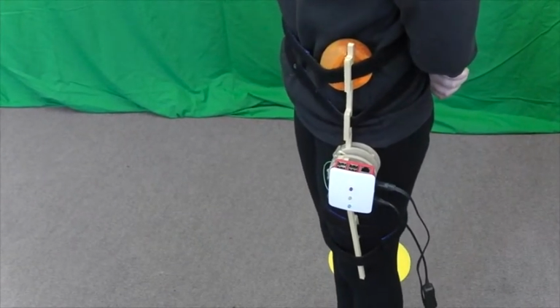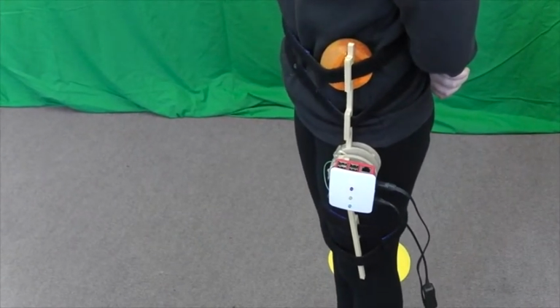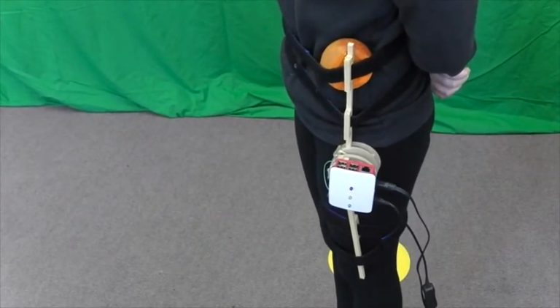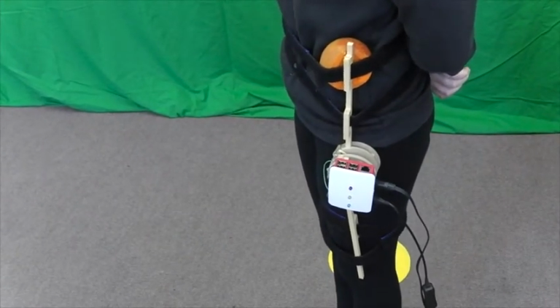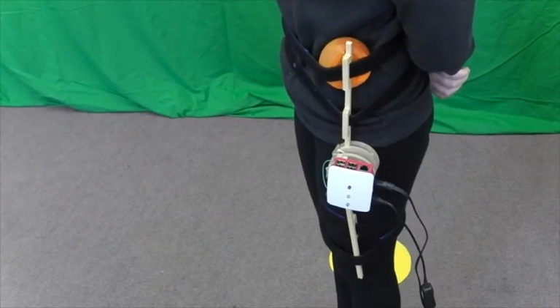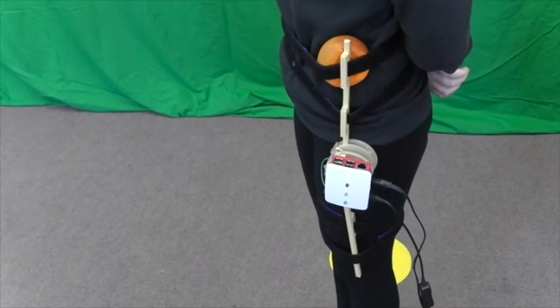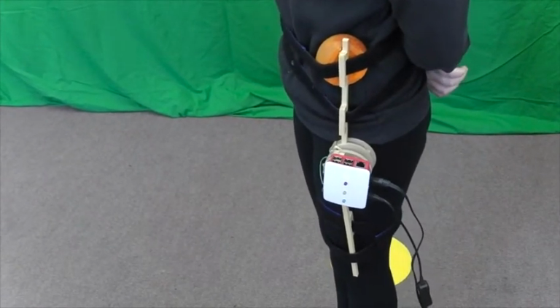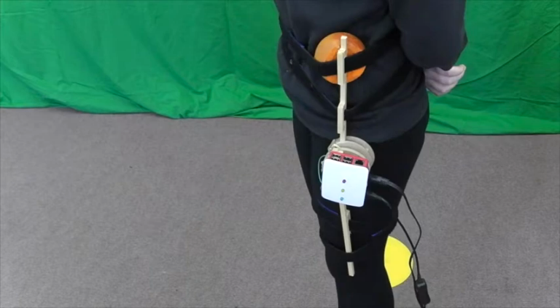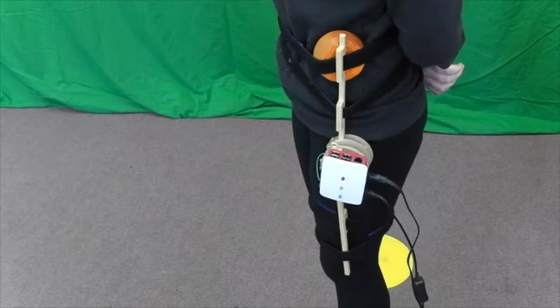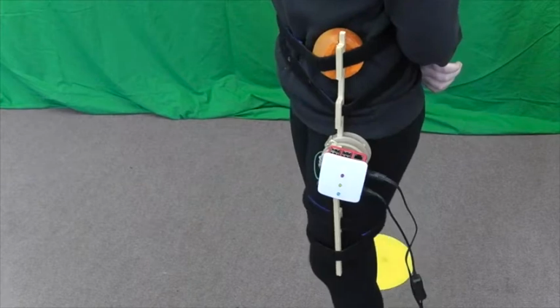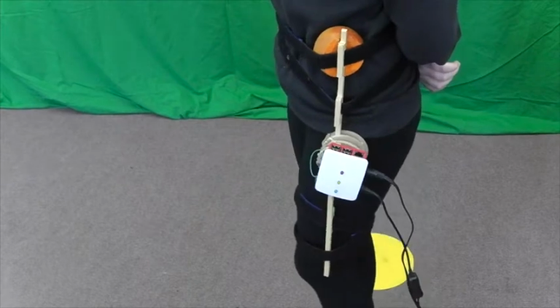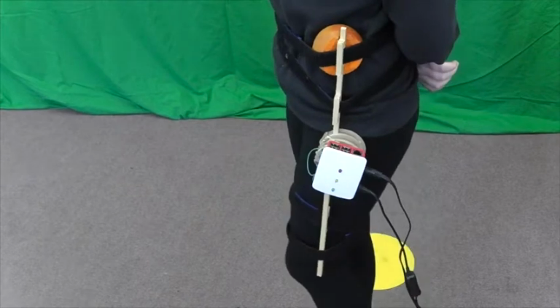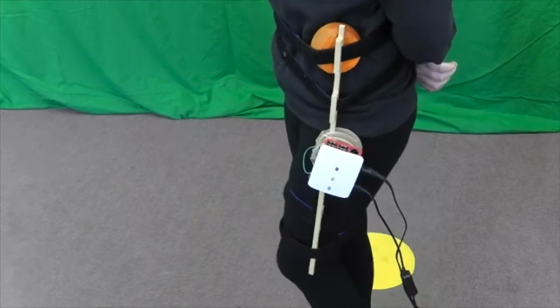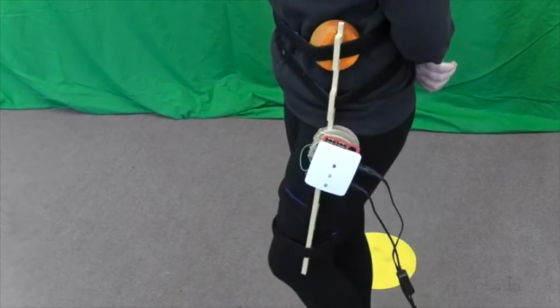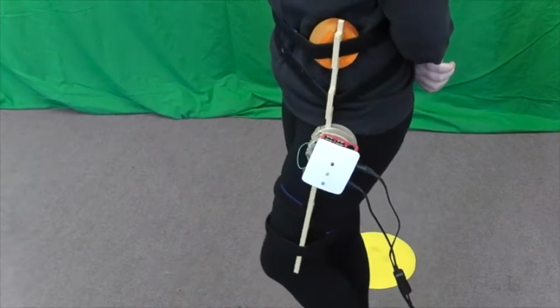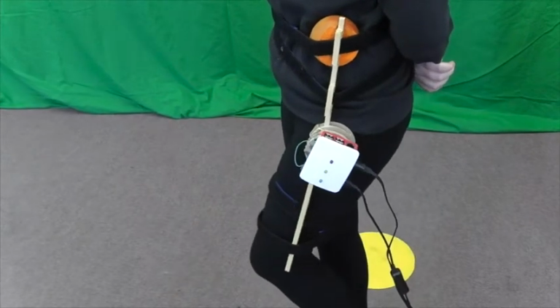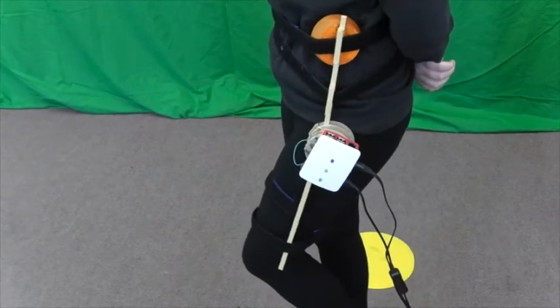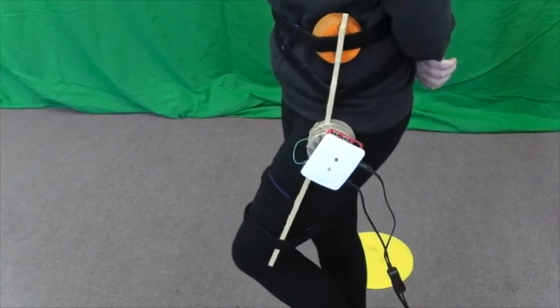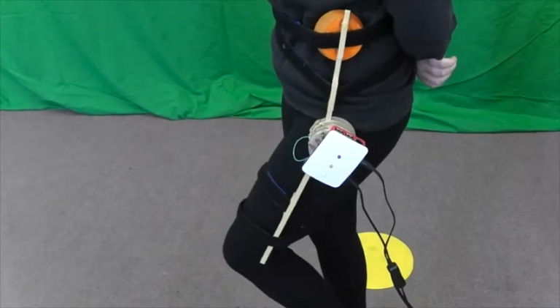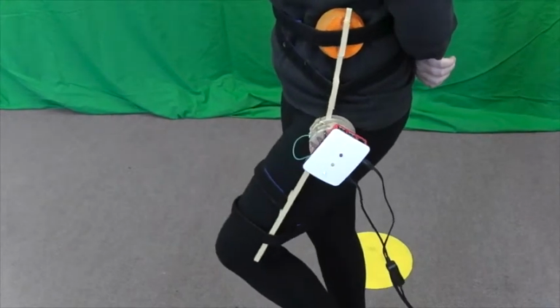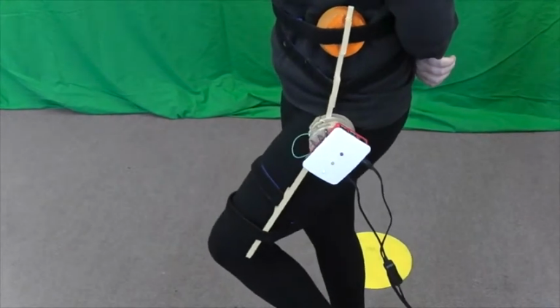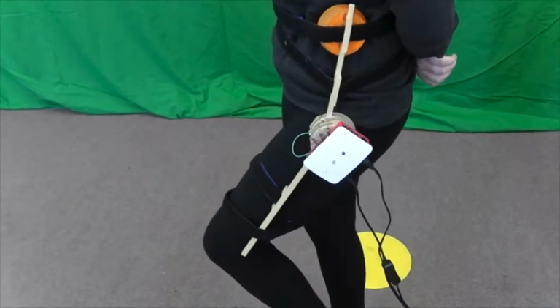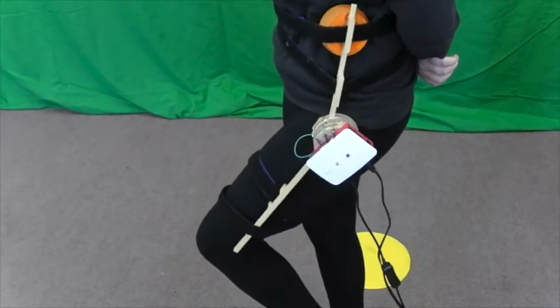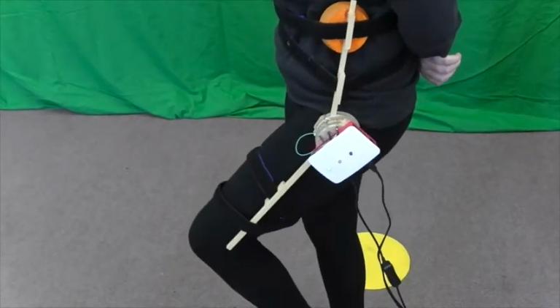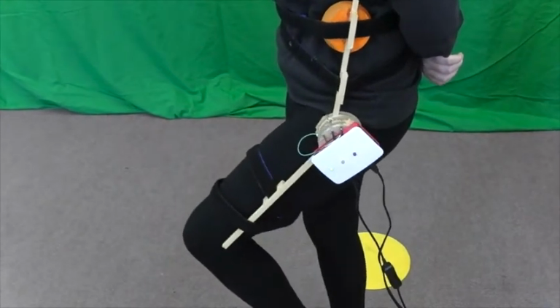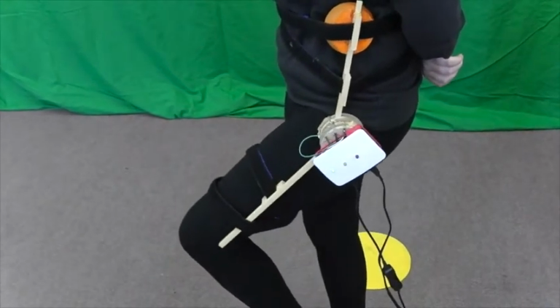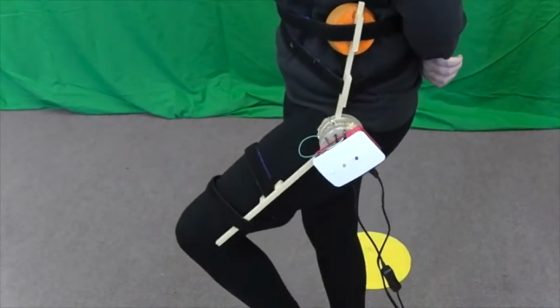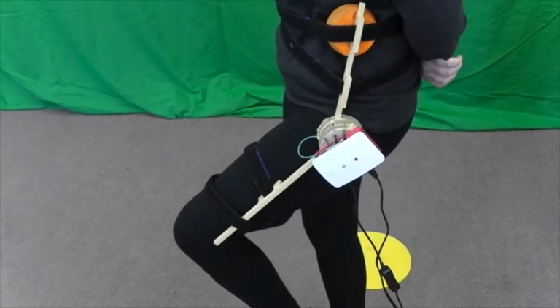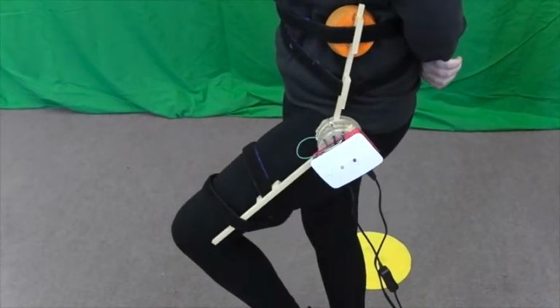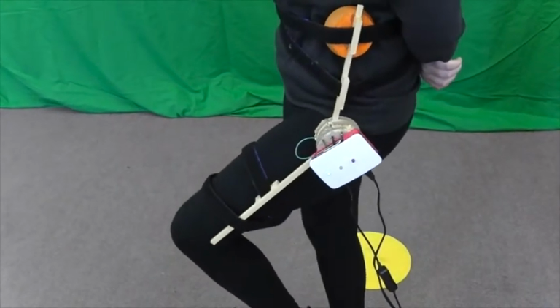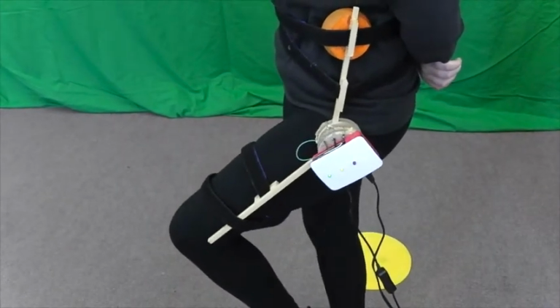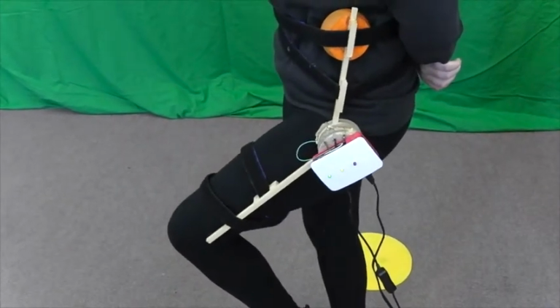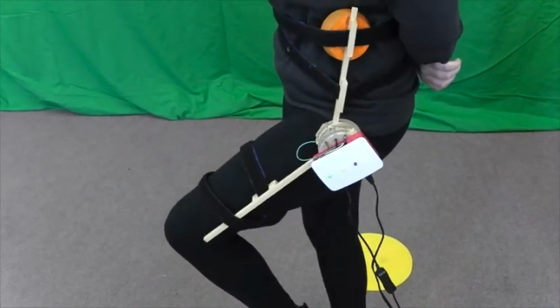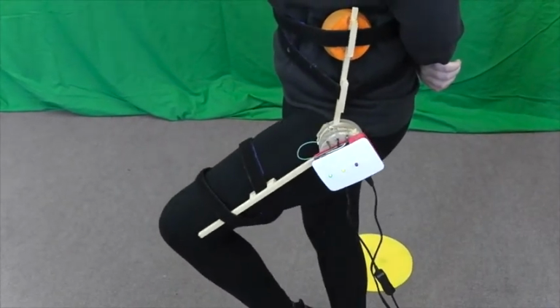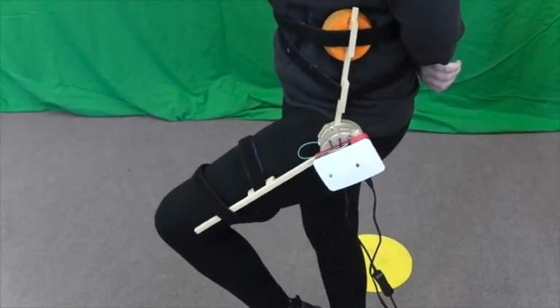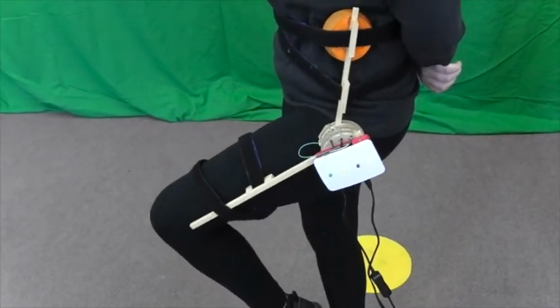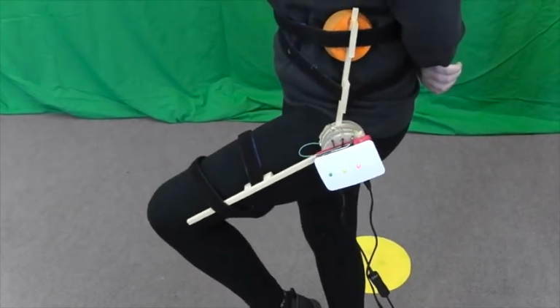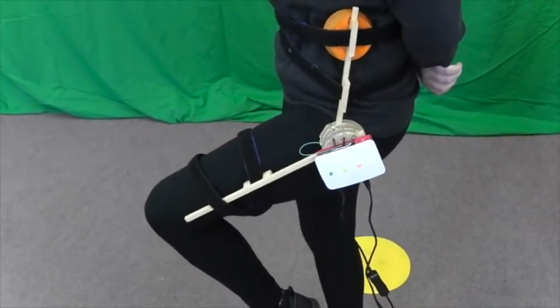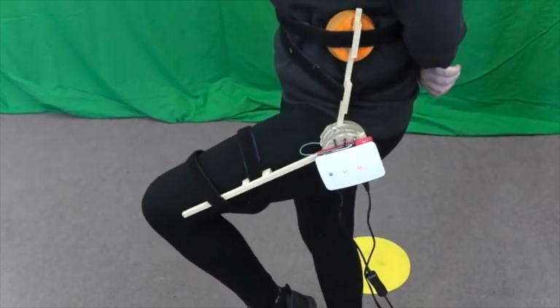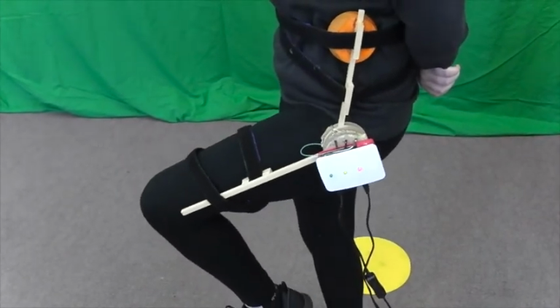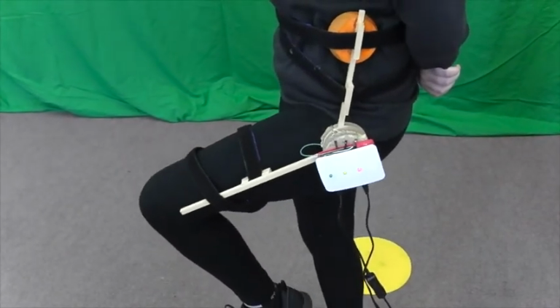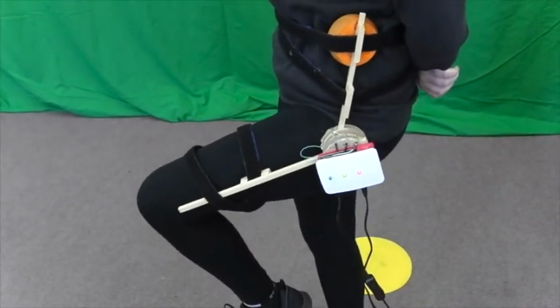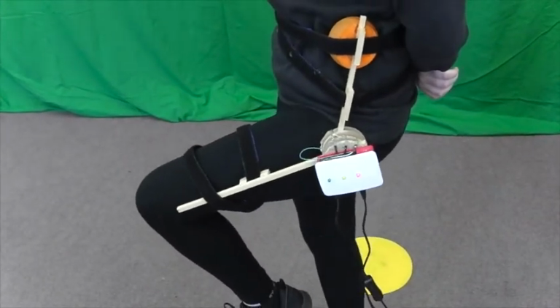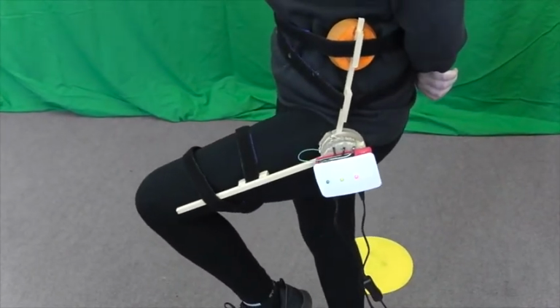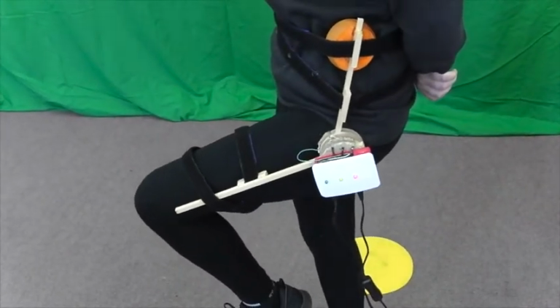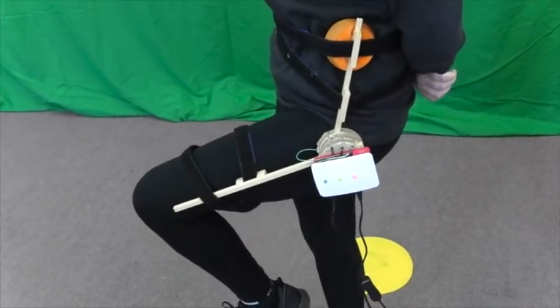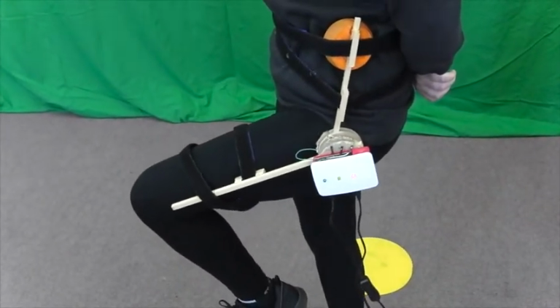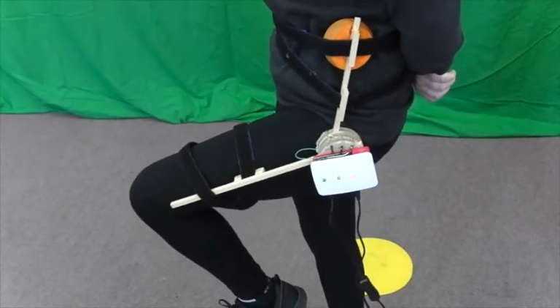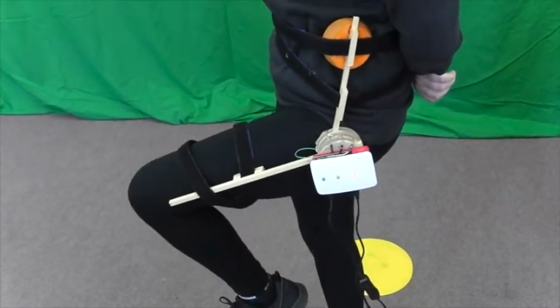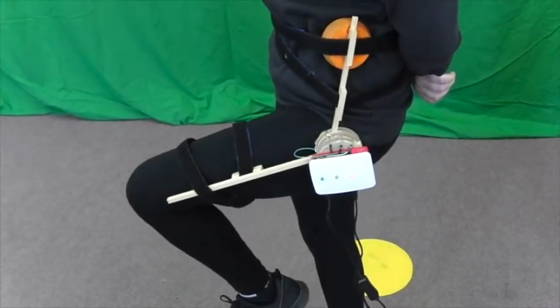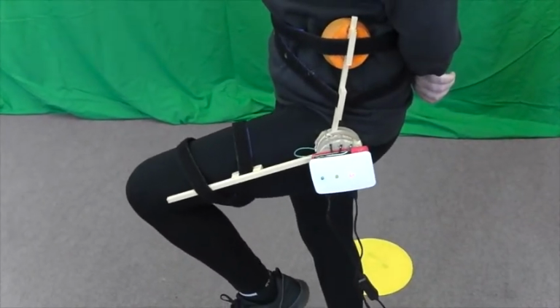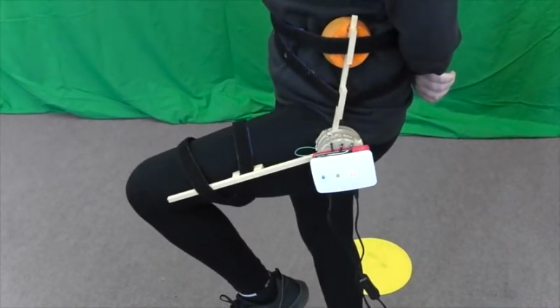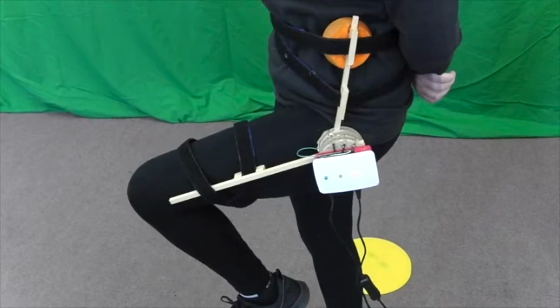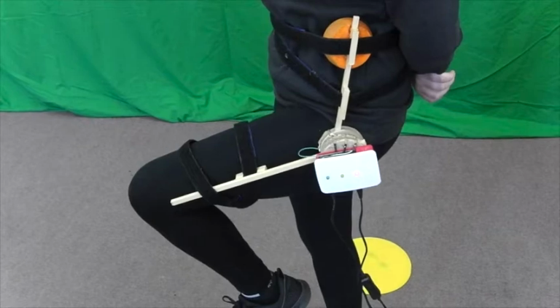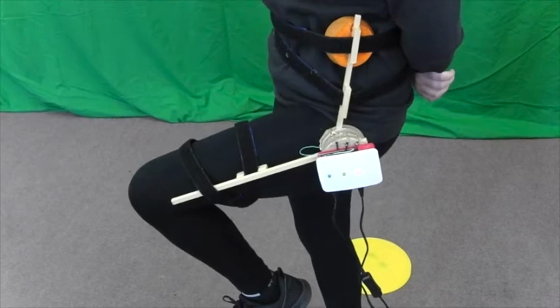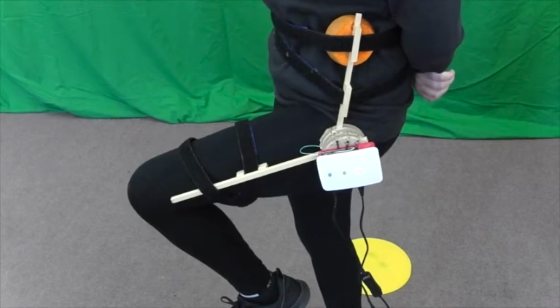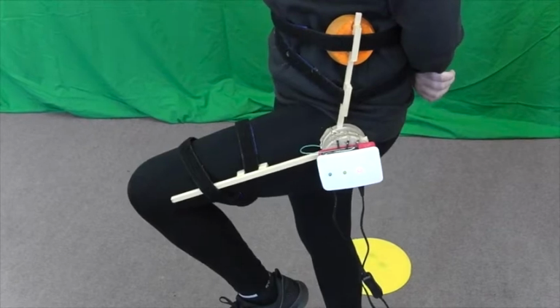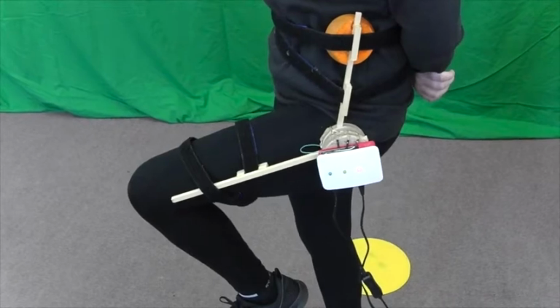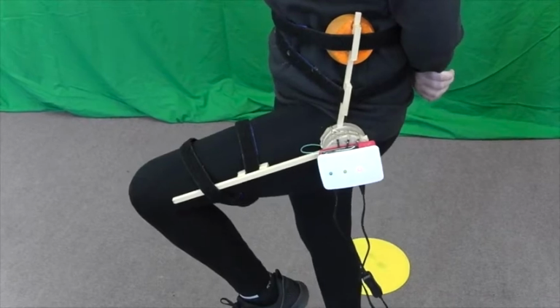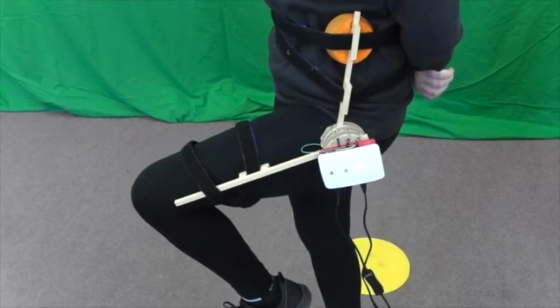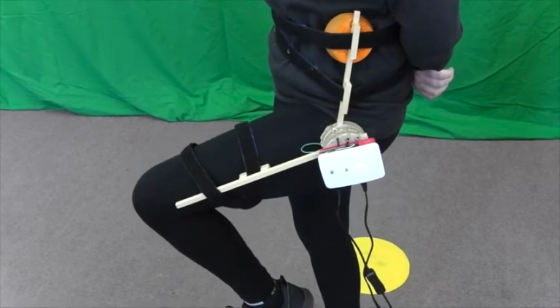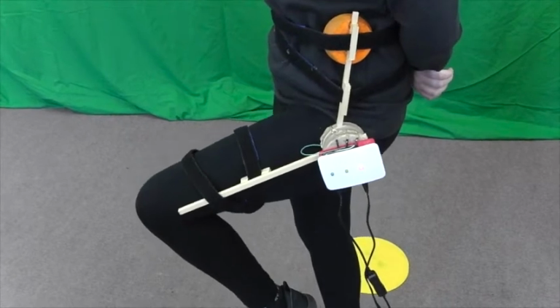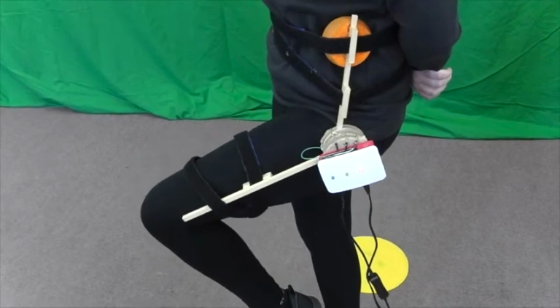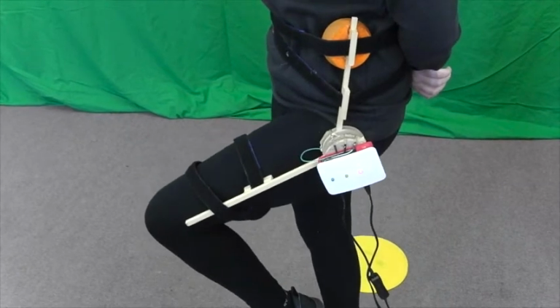The ALJAS is very comfortable to wear and I still have full mobility of my joint so I can continue with my day to day movements.